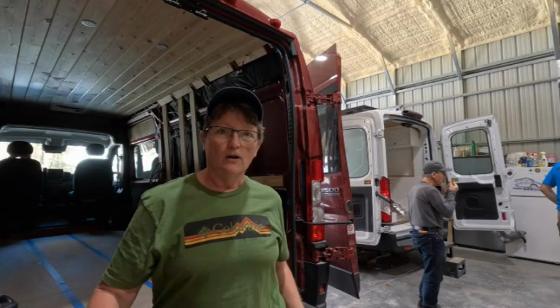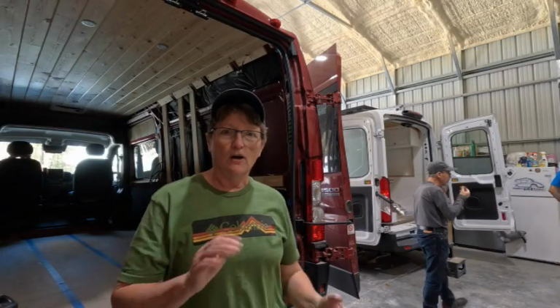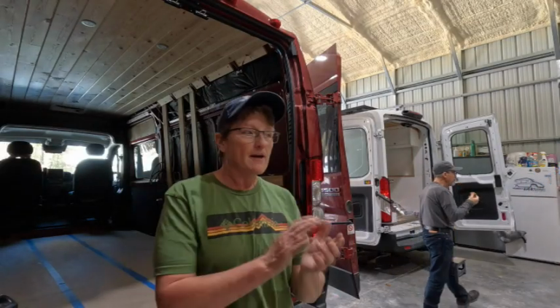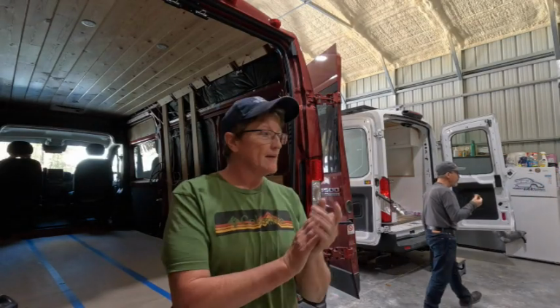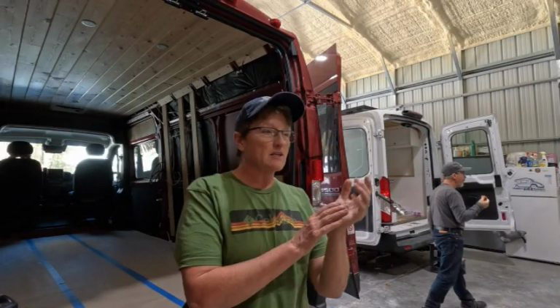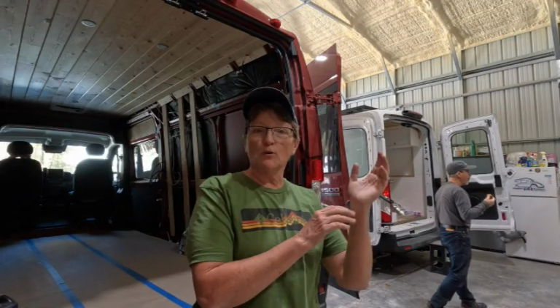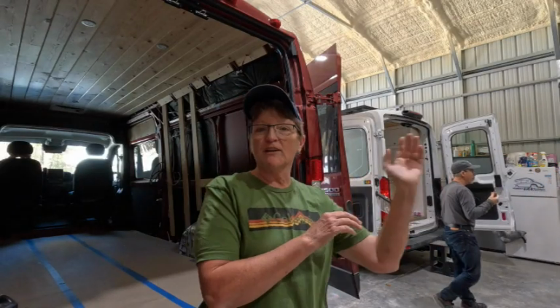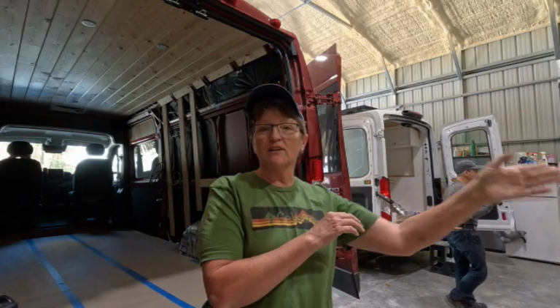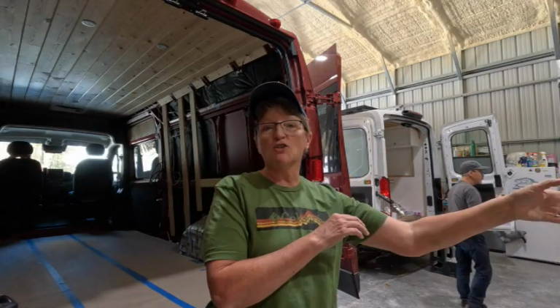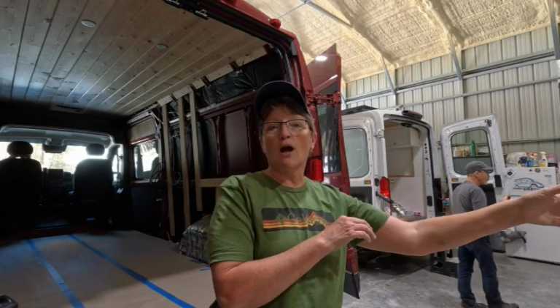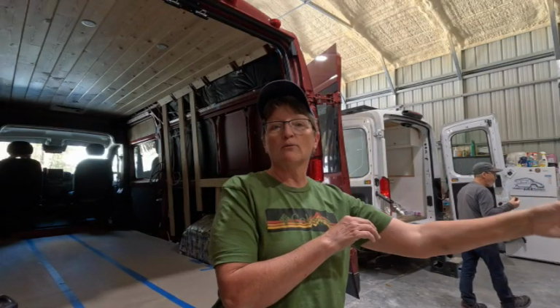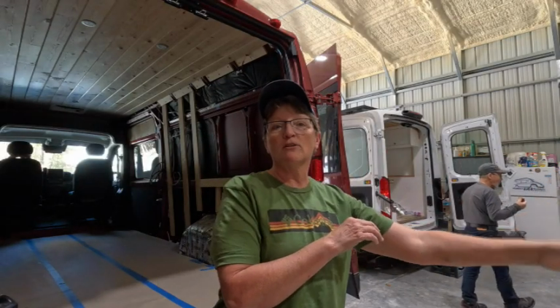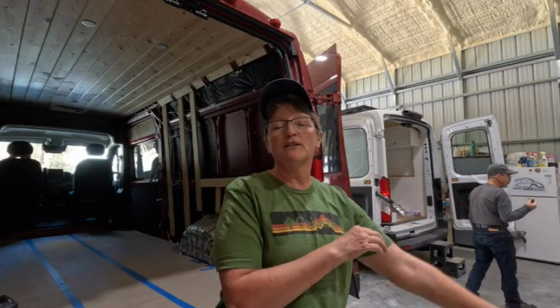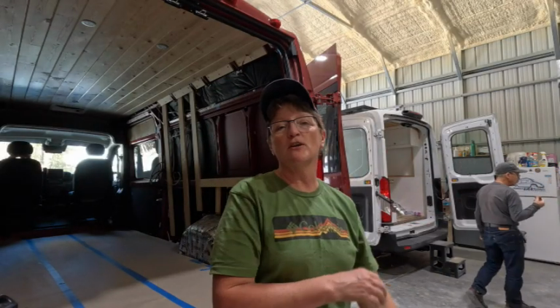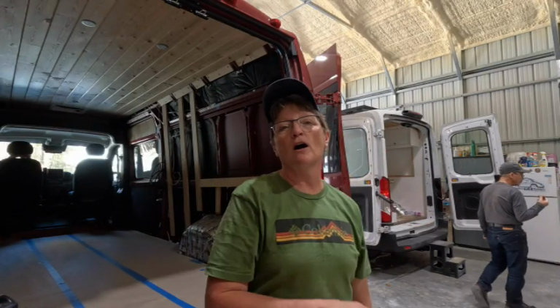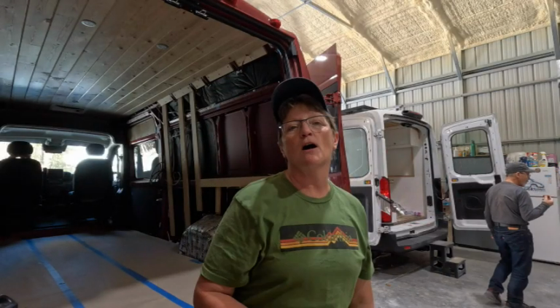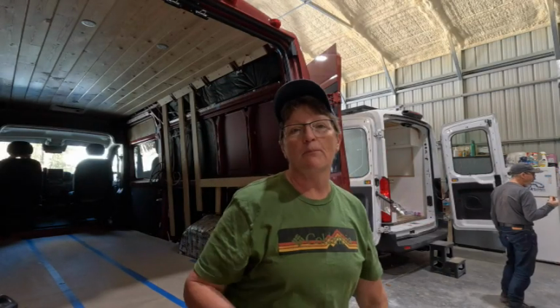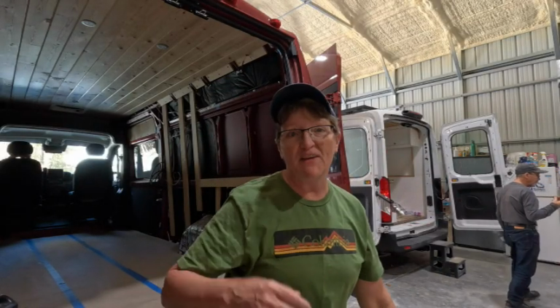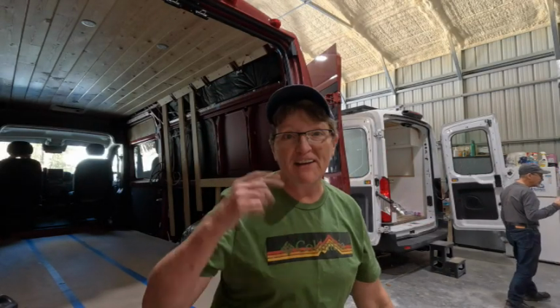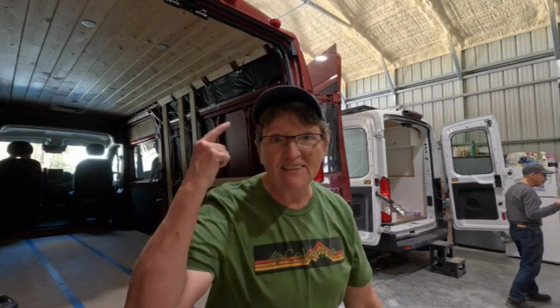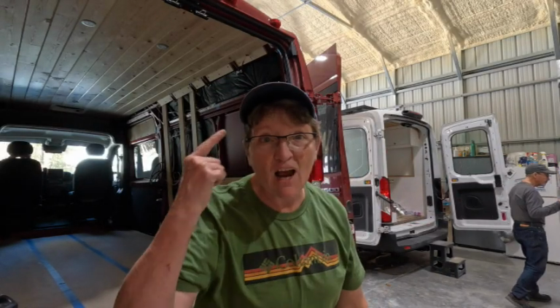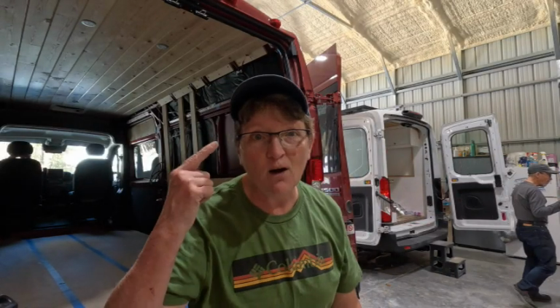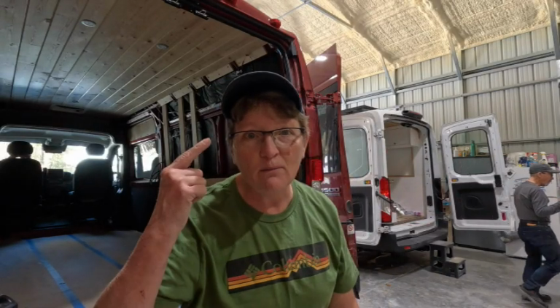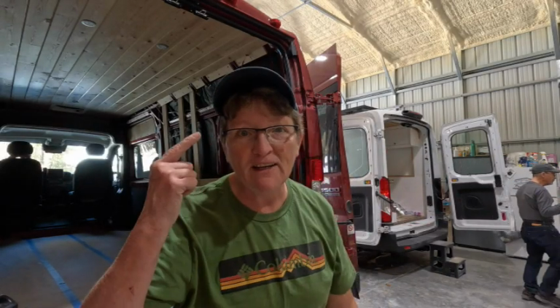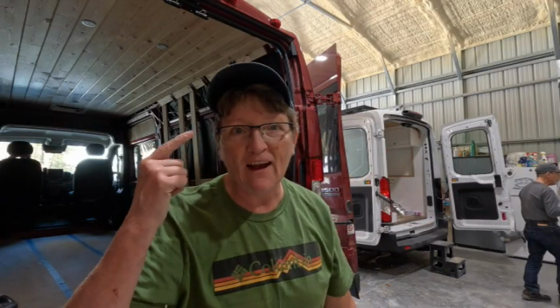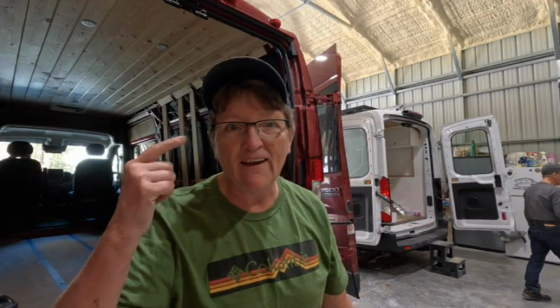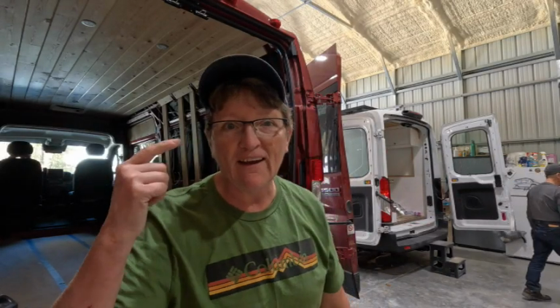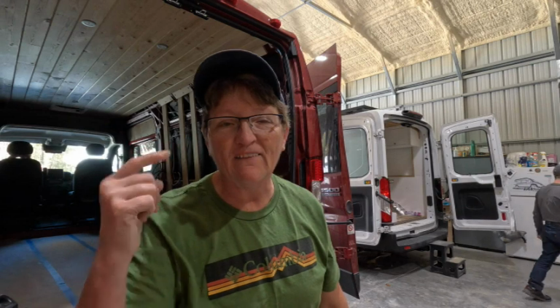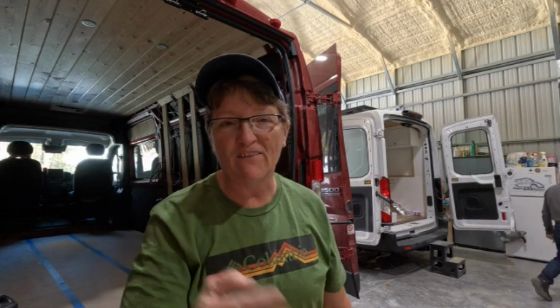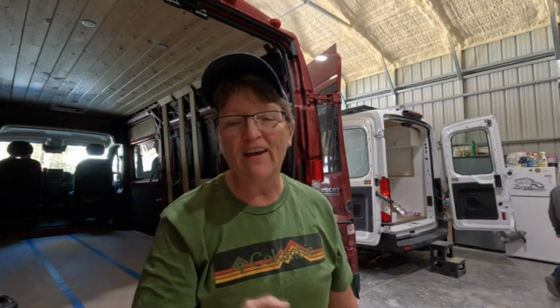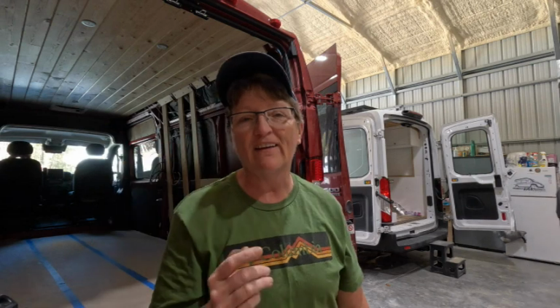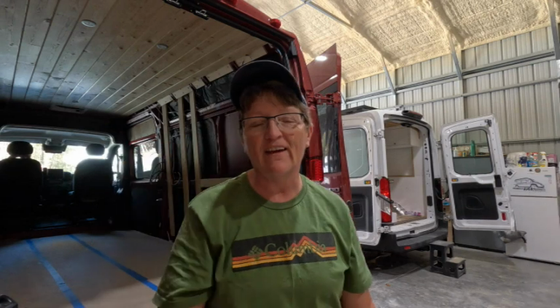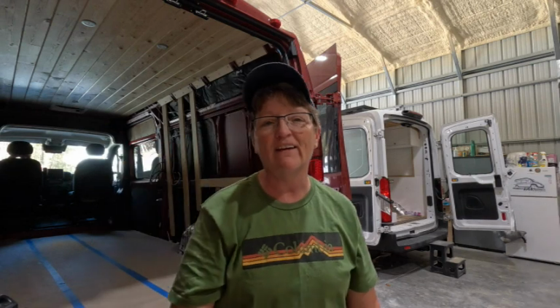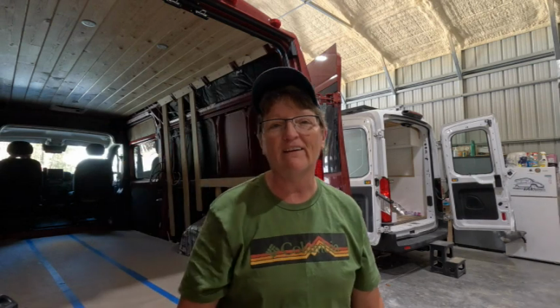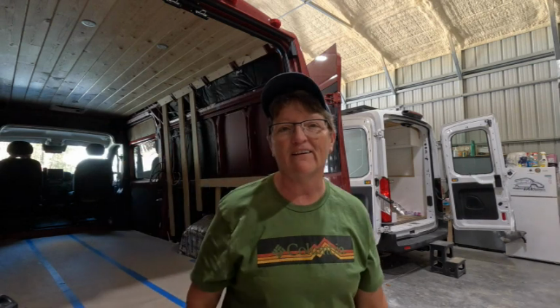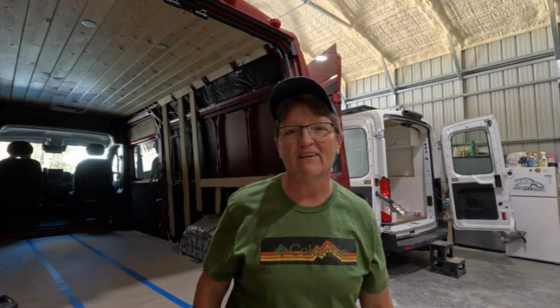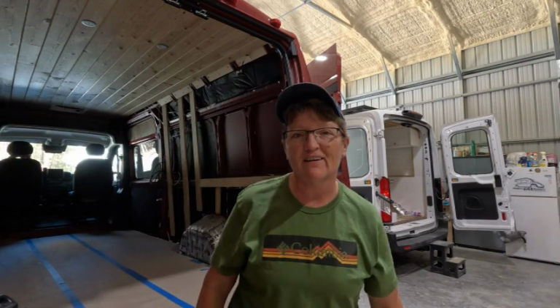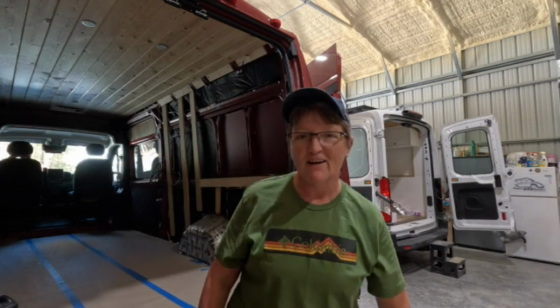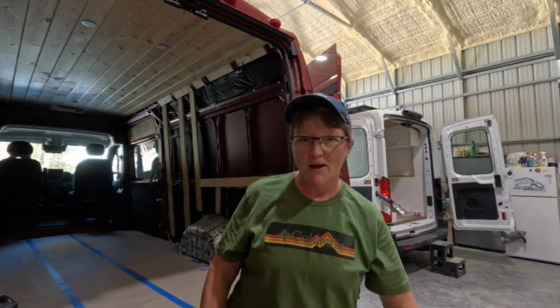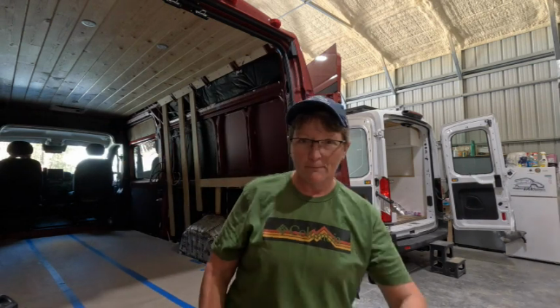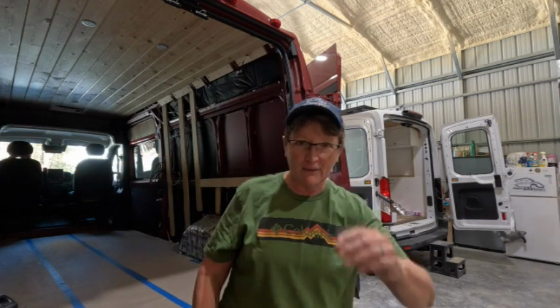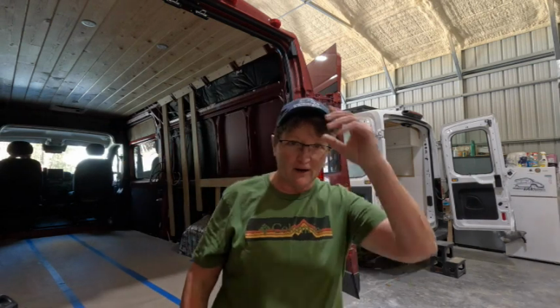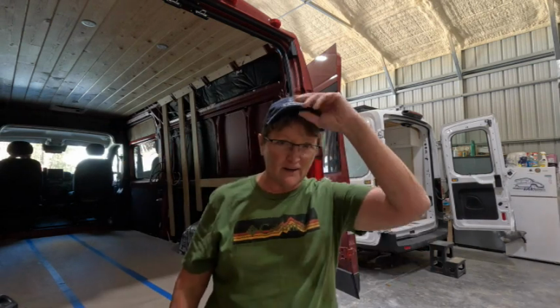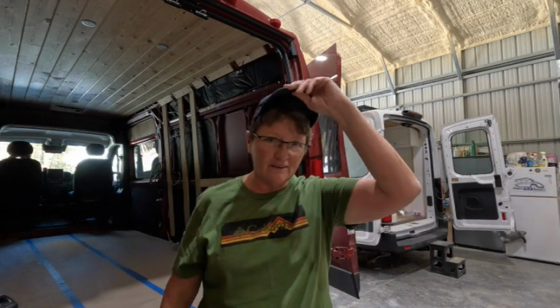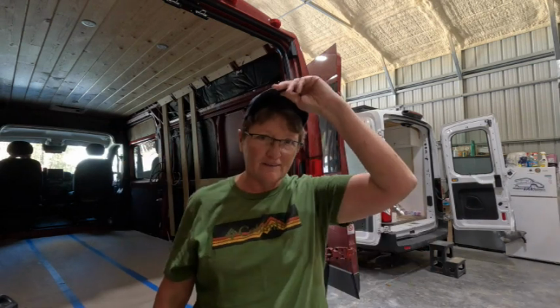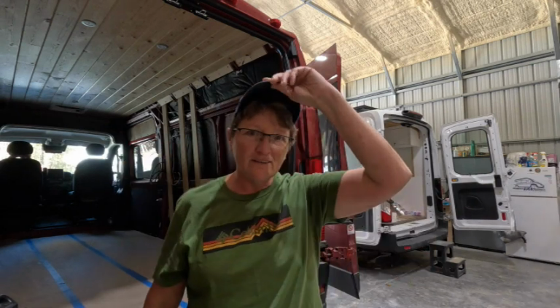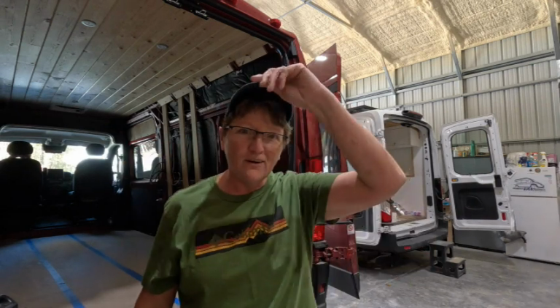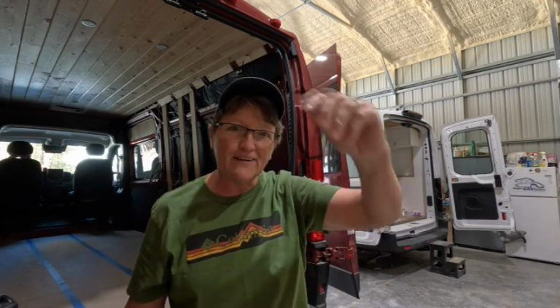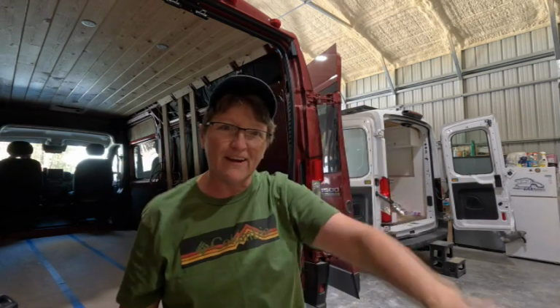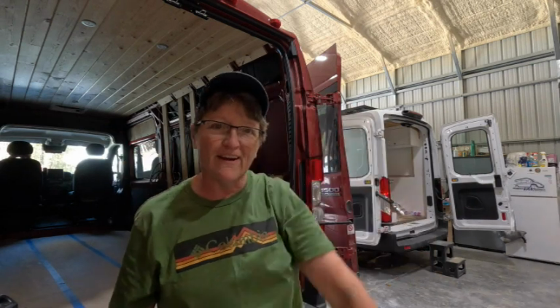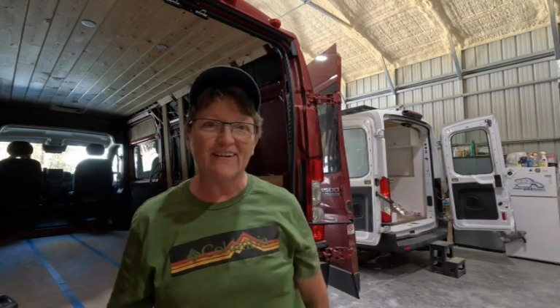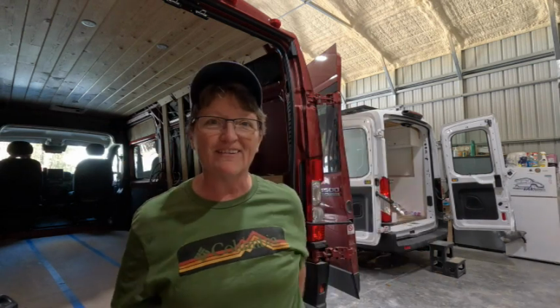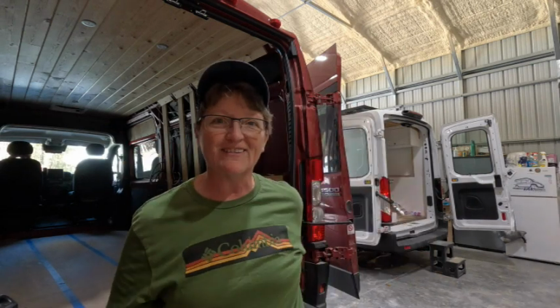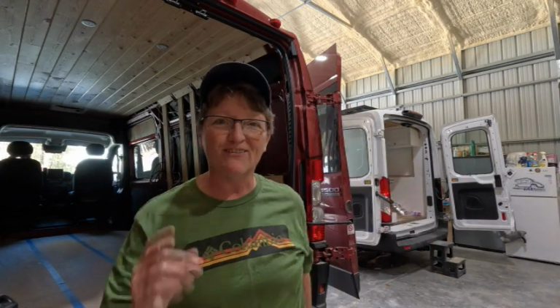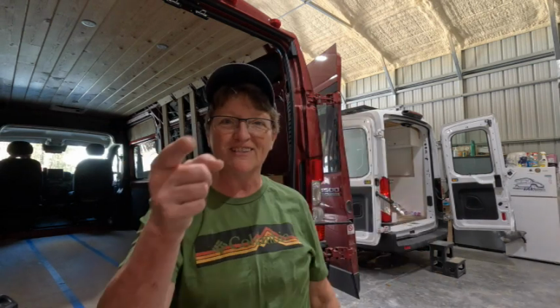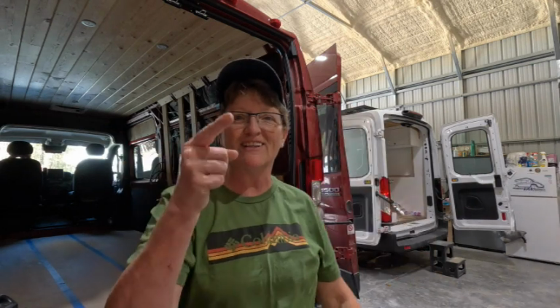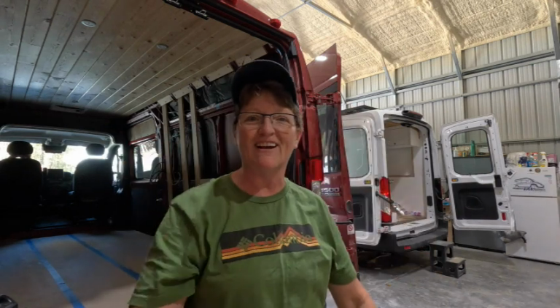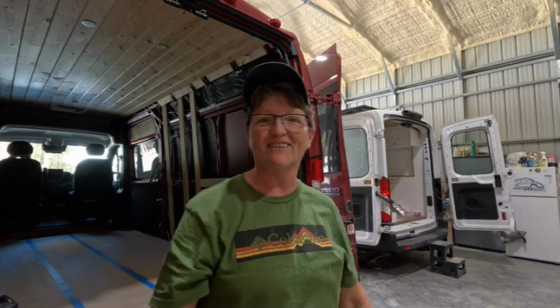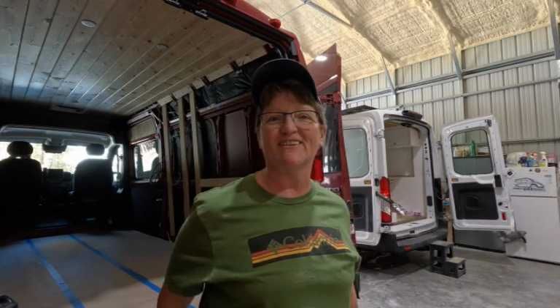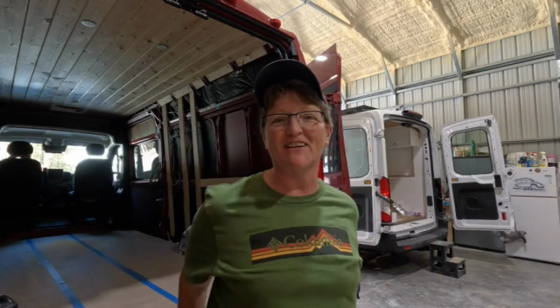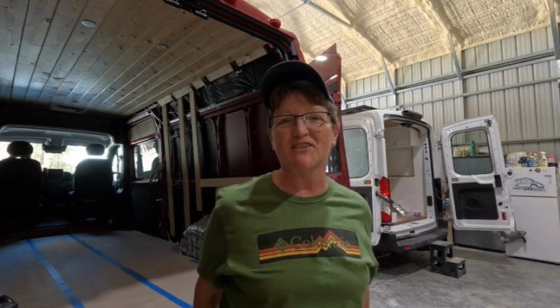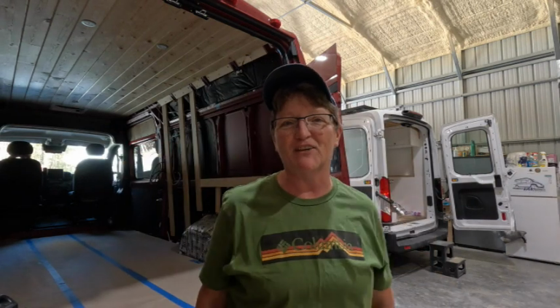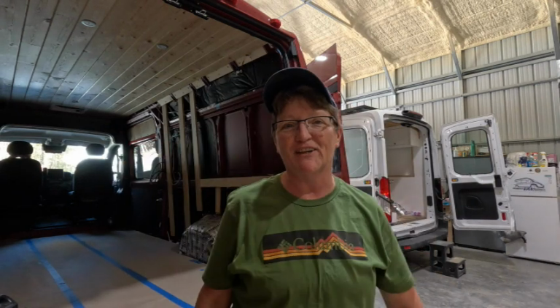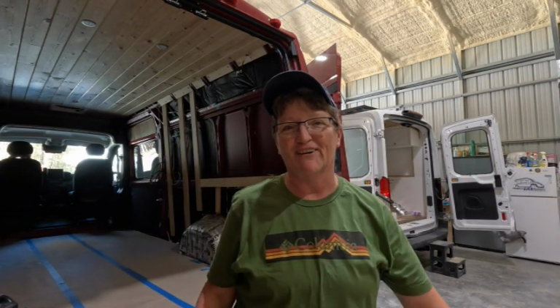We're getting the shop cleaned up. They didn't tell me I had van hair, but who cares. We'll see you guys on the next video.